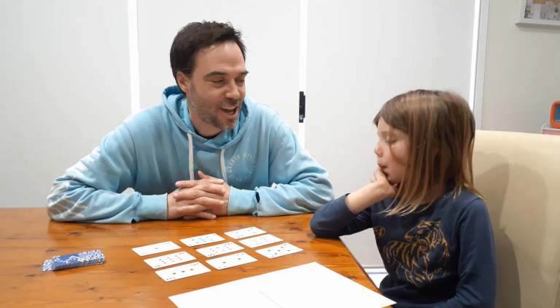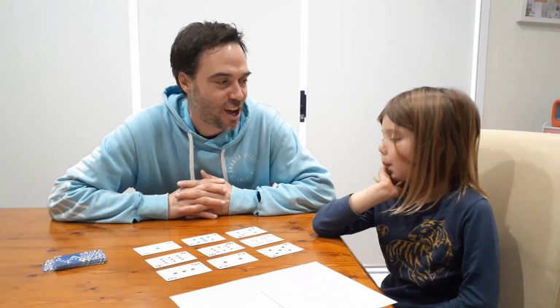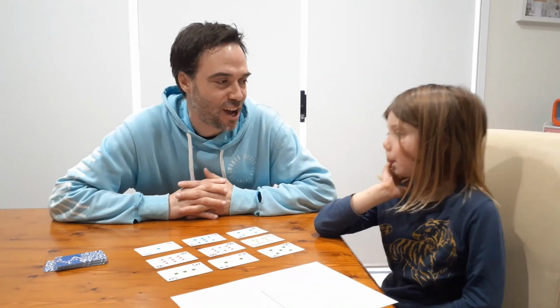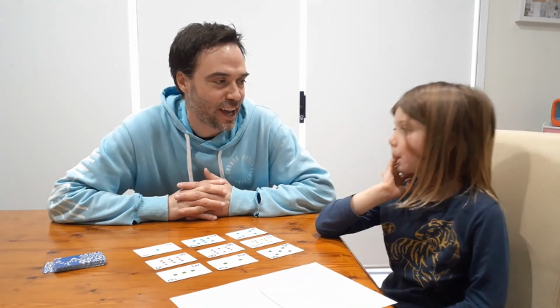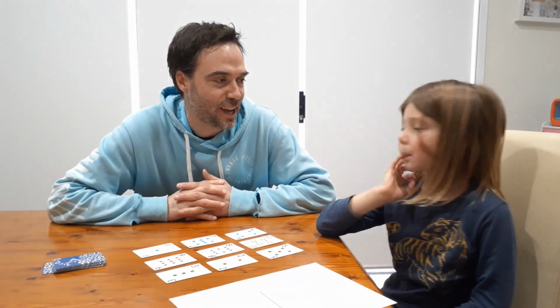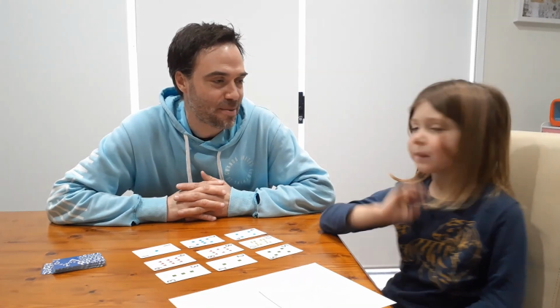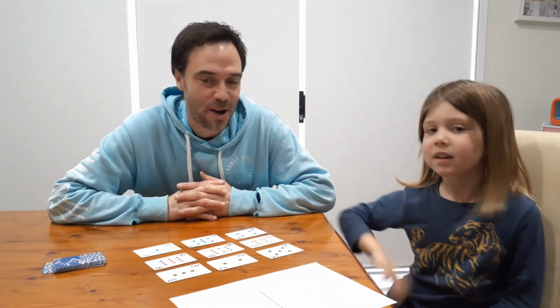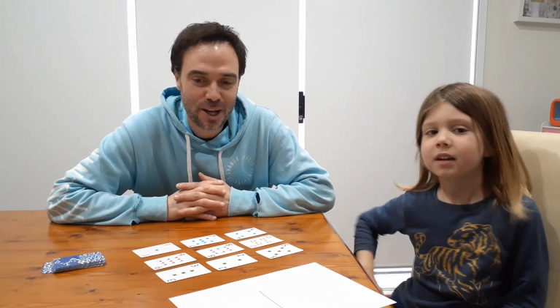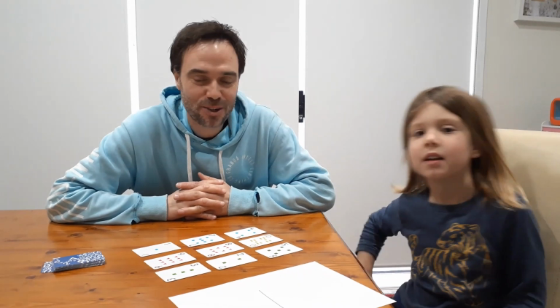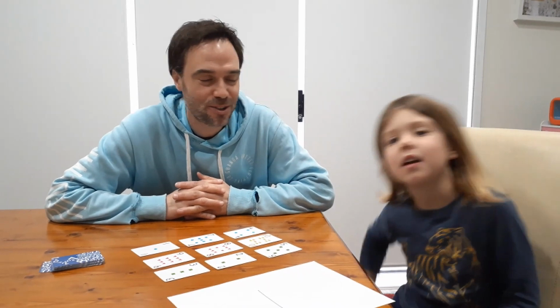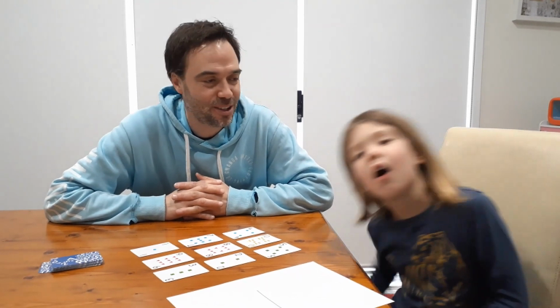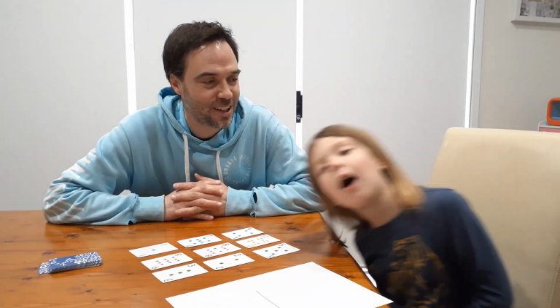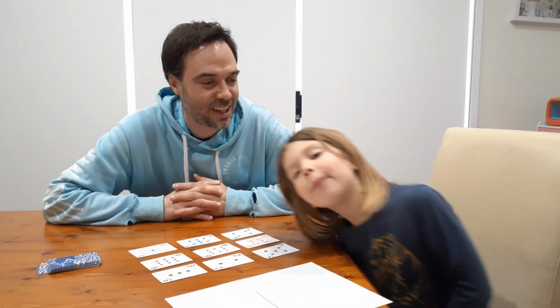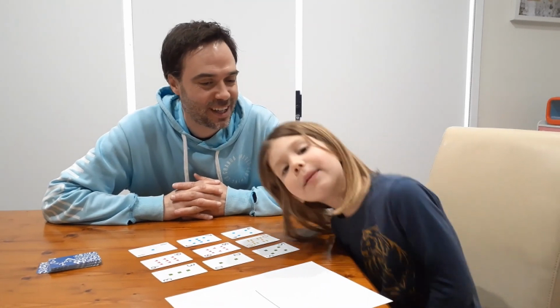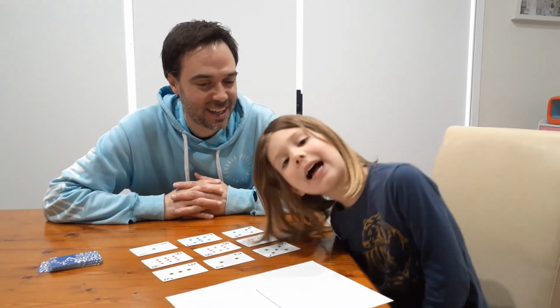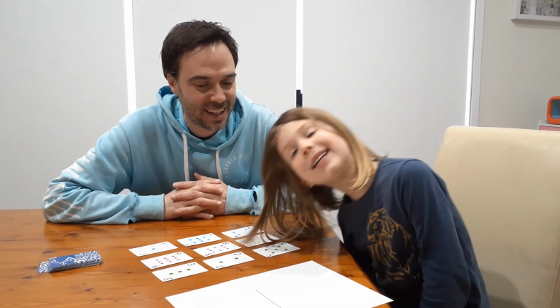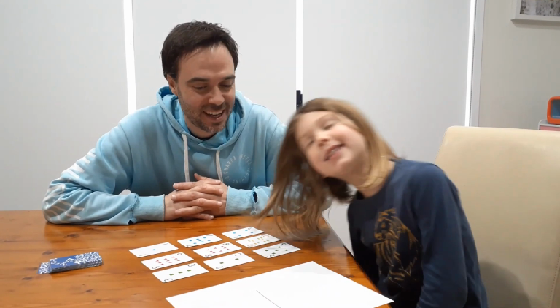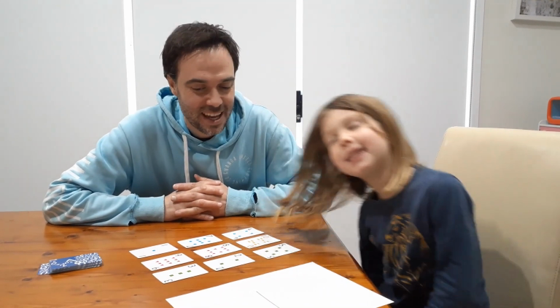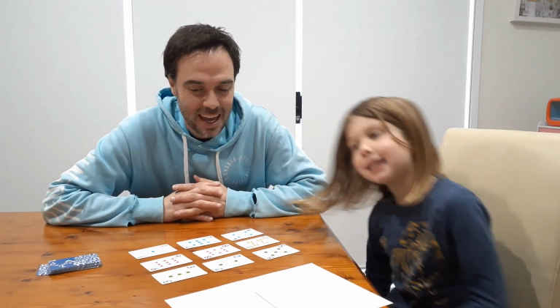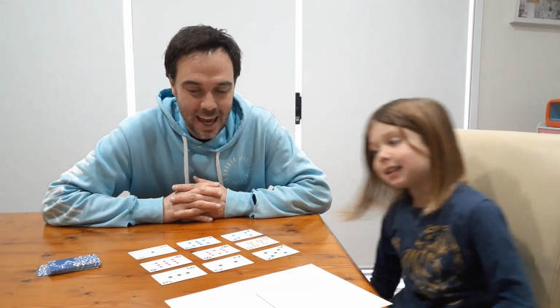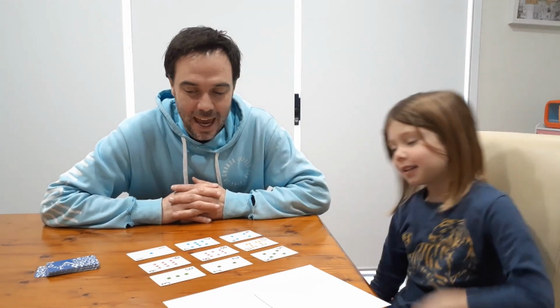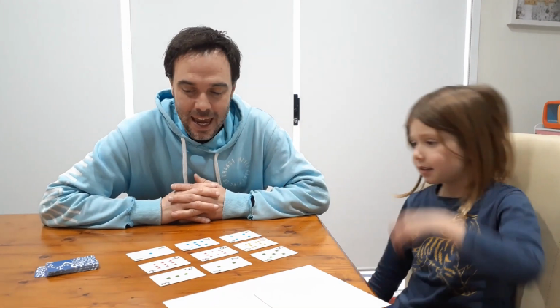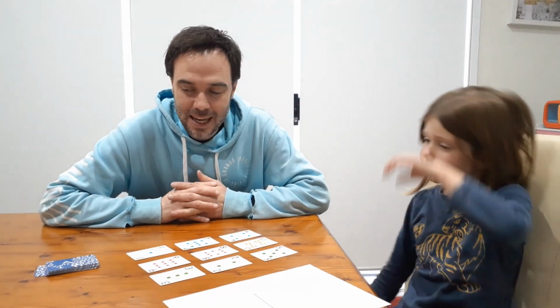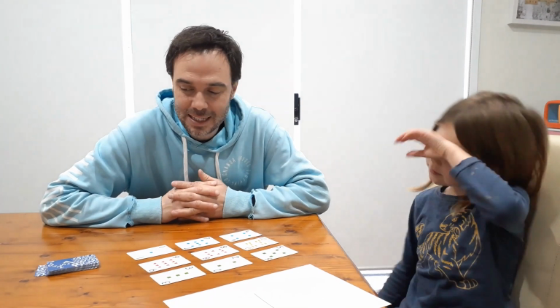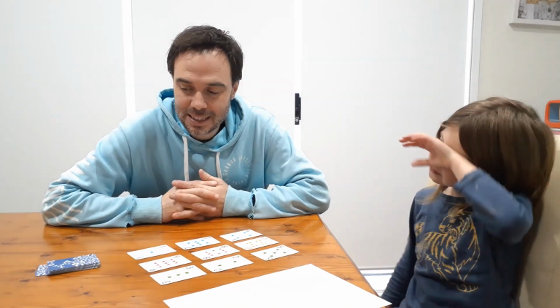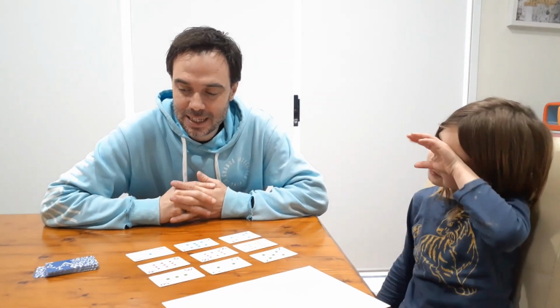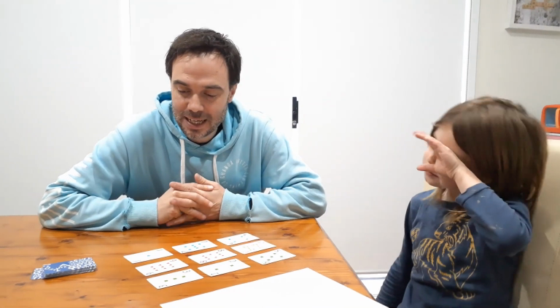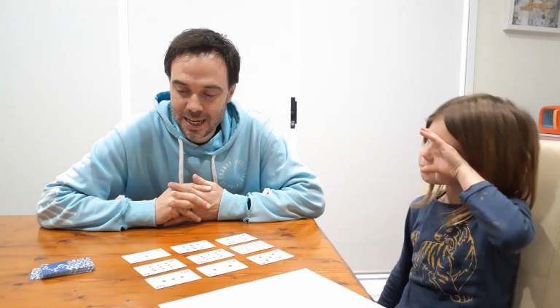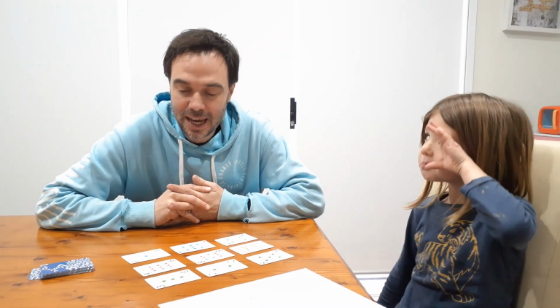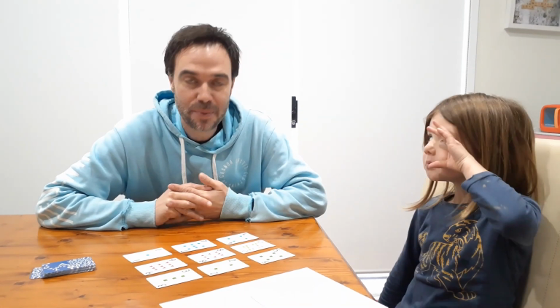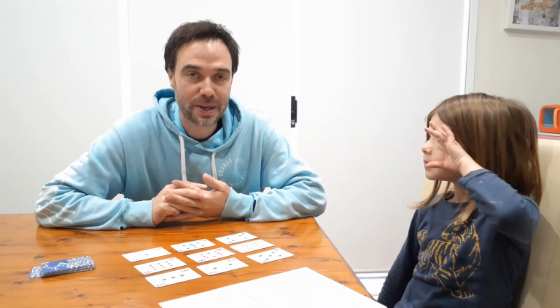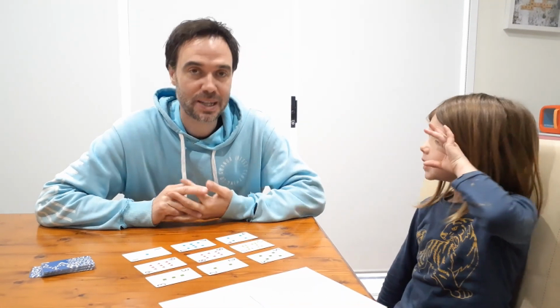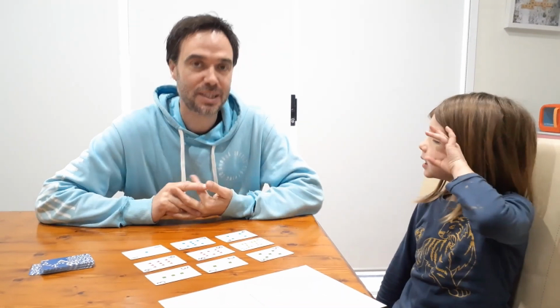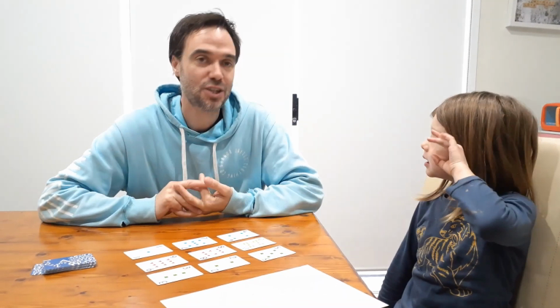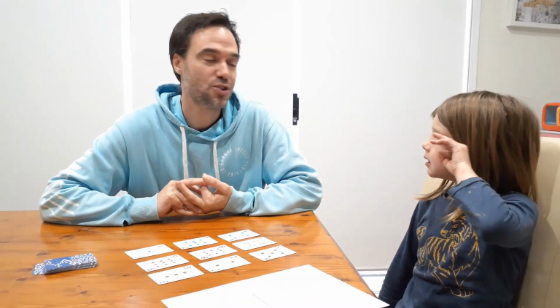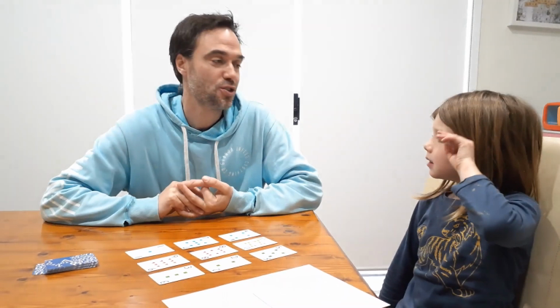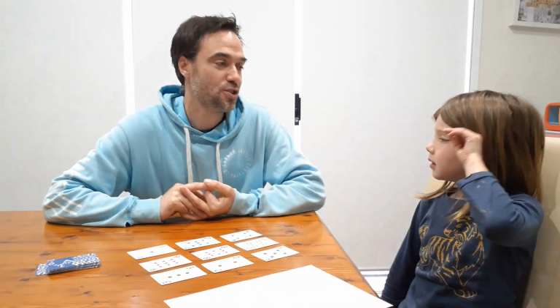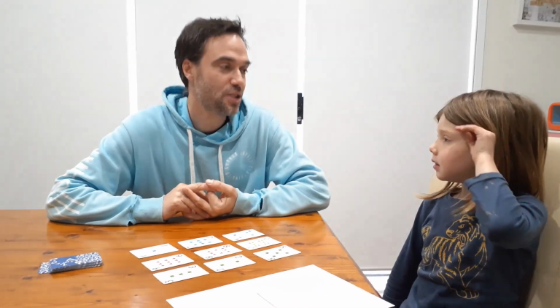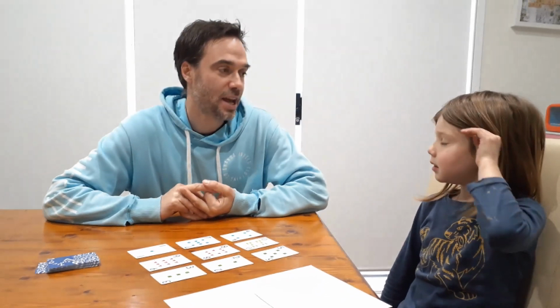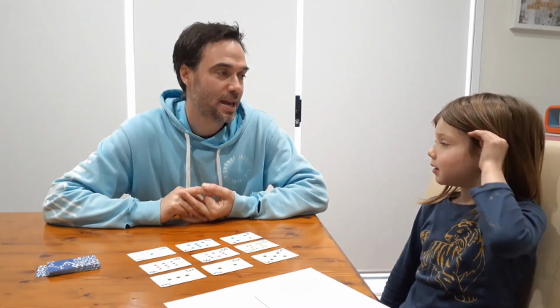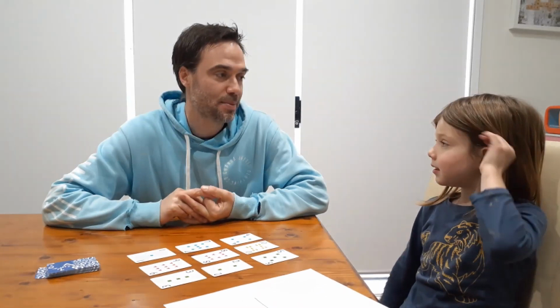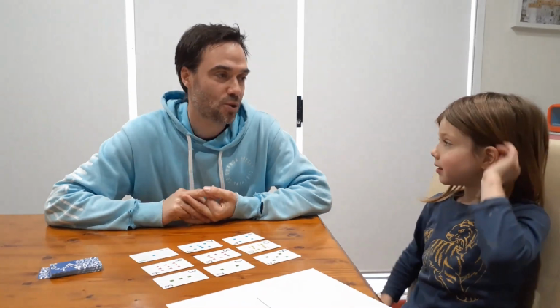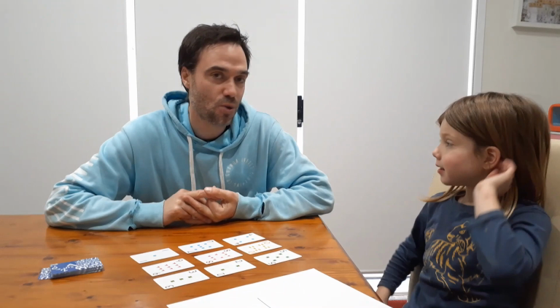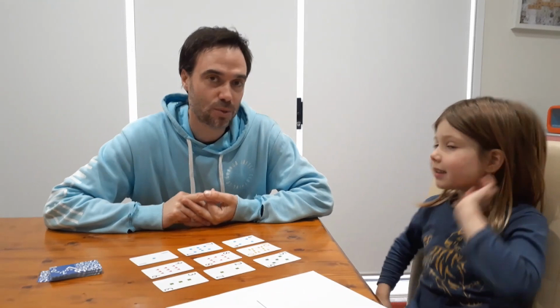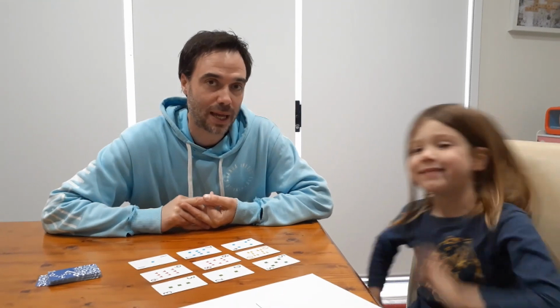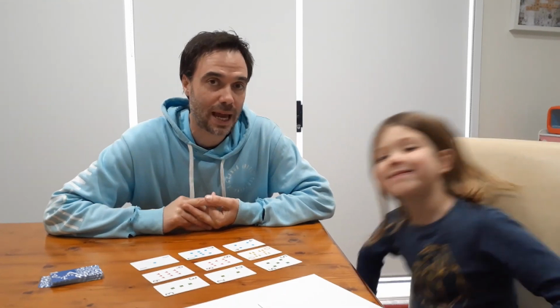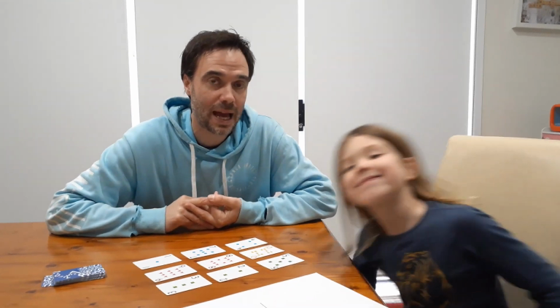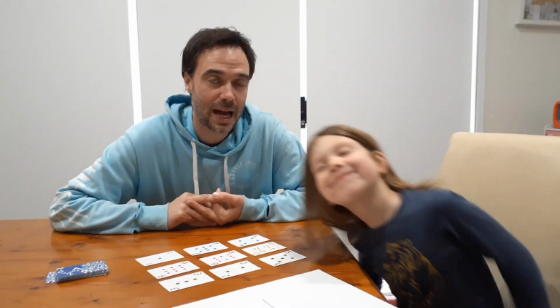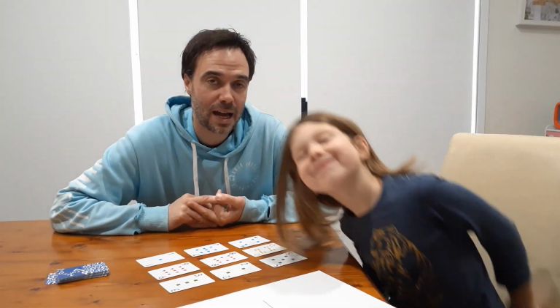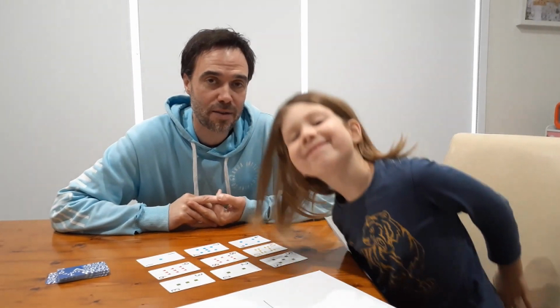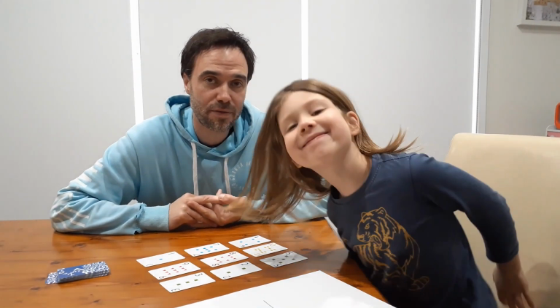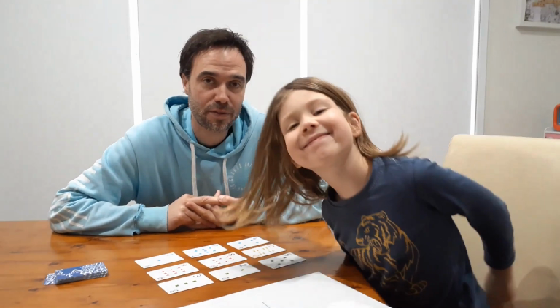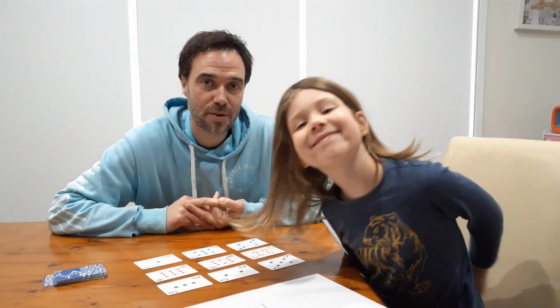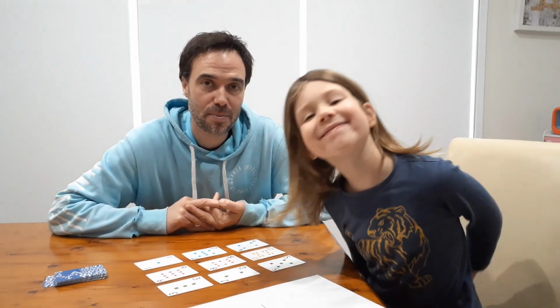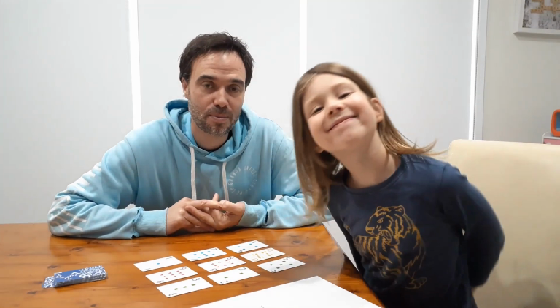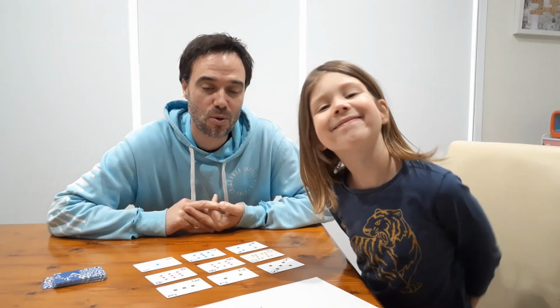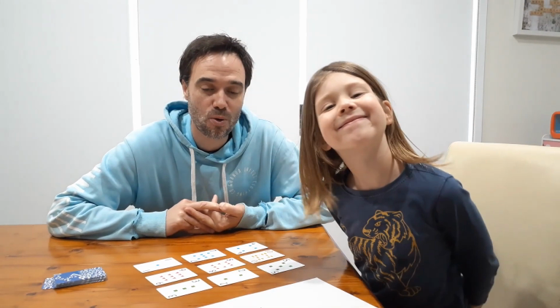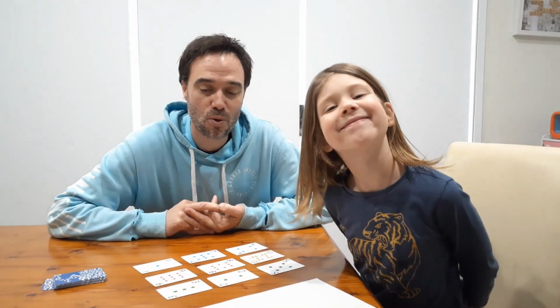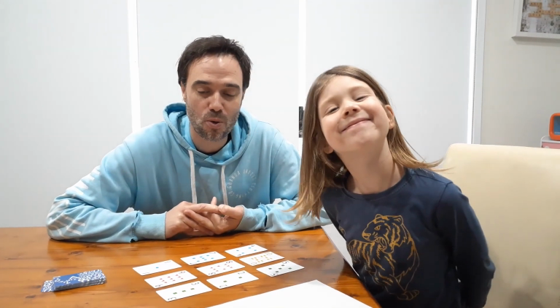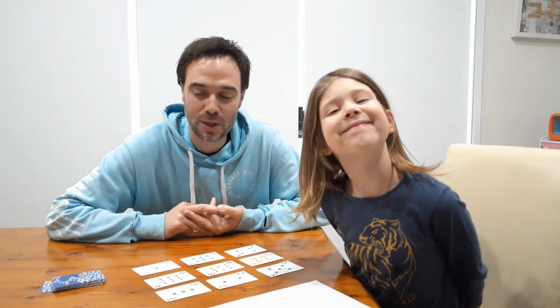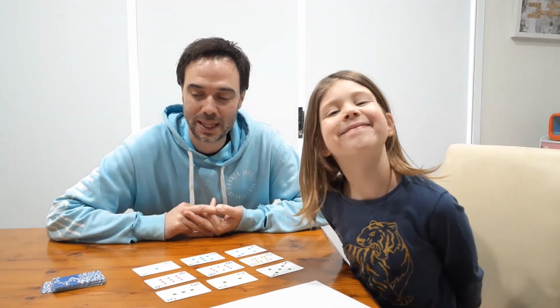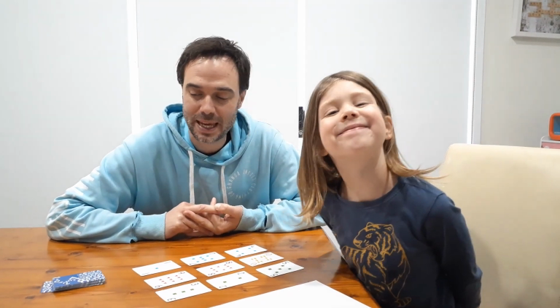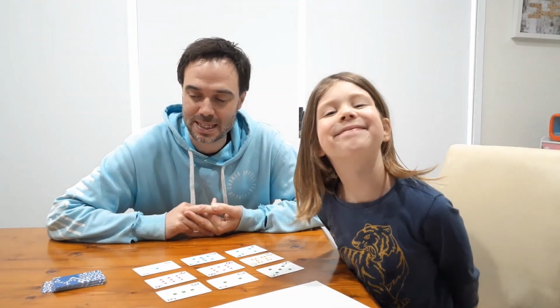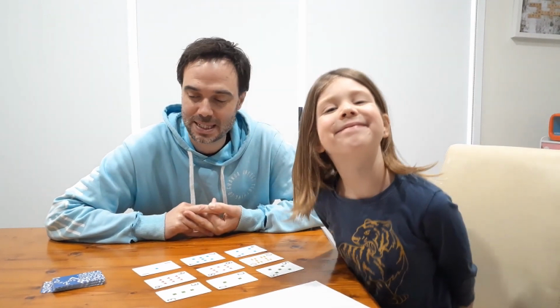Hi, I'm Michael. I'm Nash. And today we're going to teach you a new game called Half, More or Less.